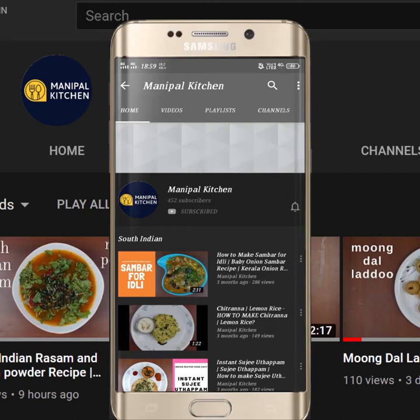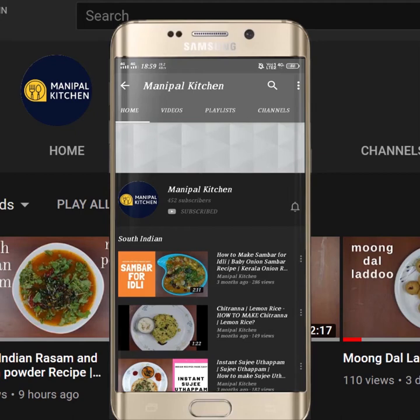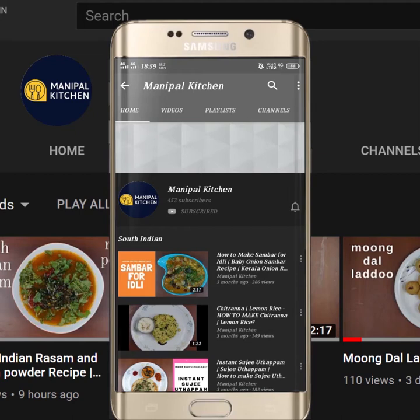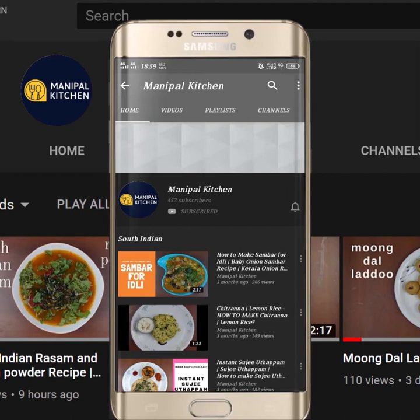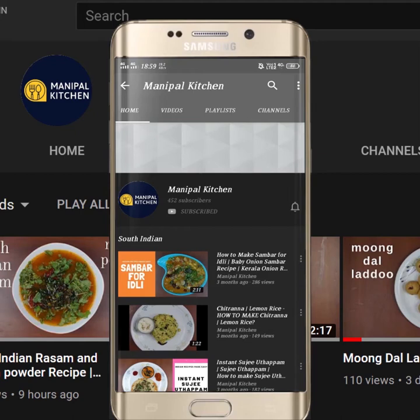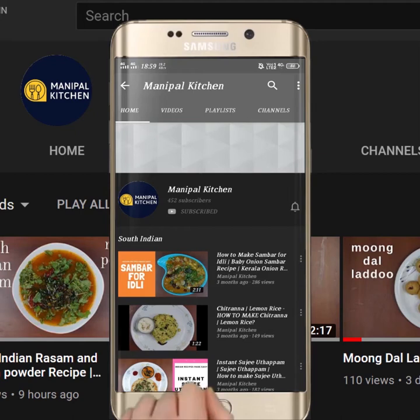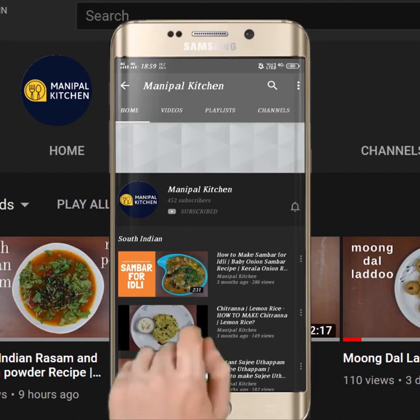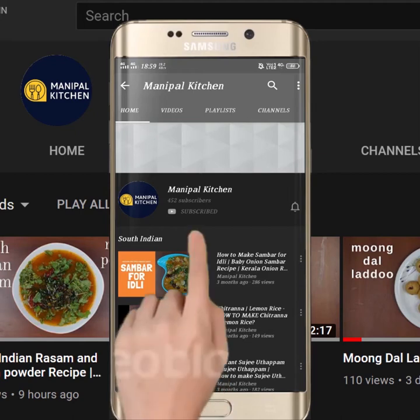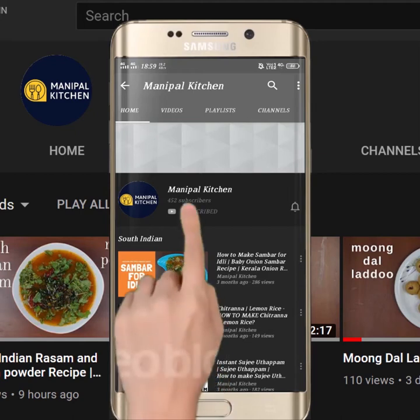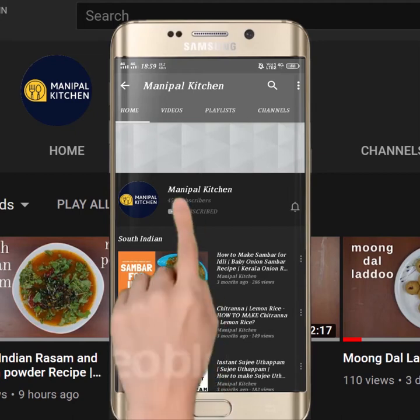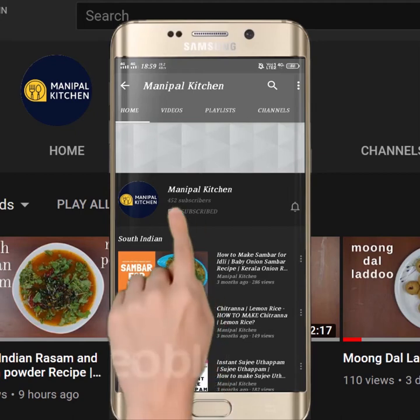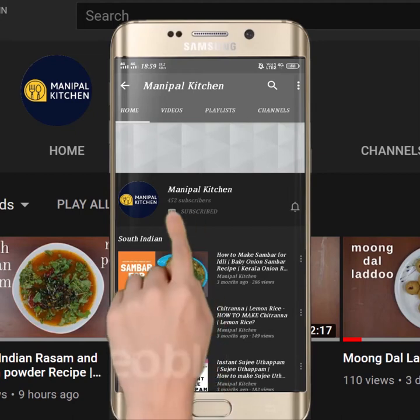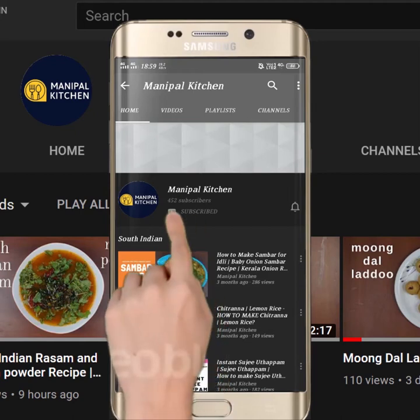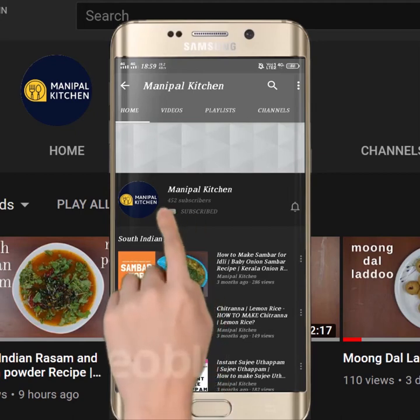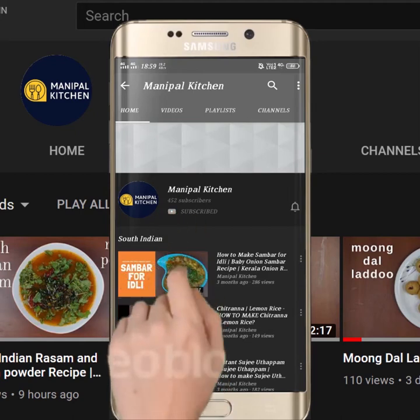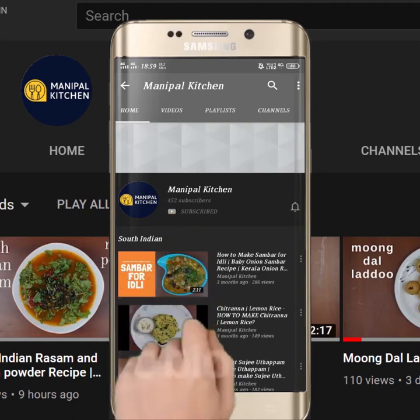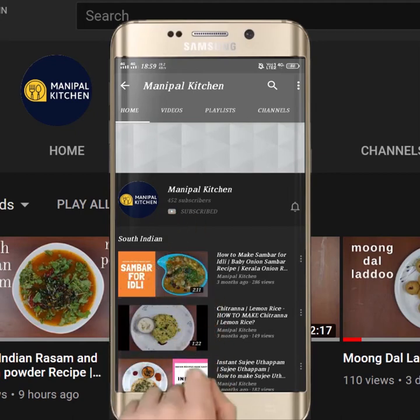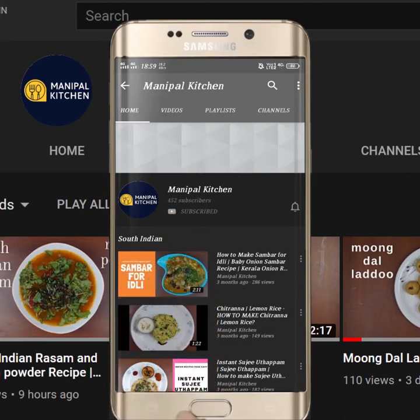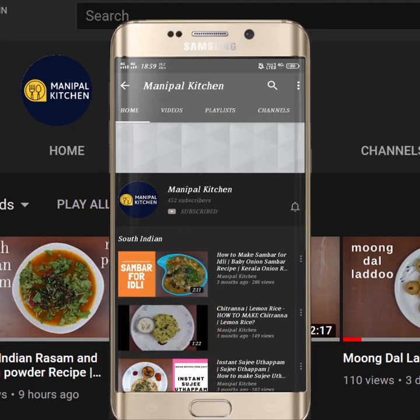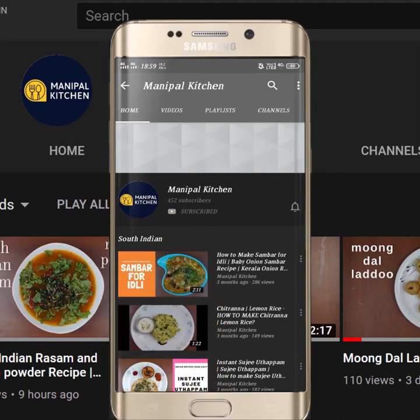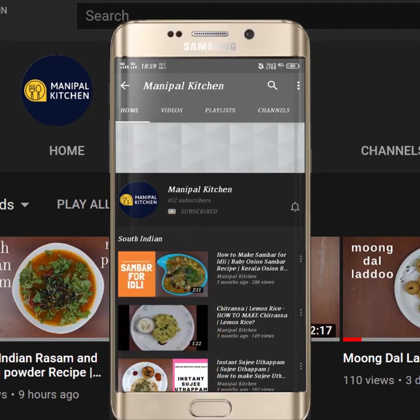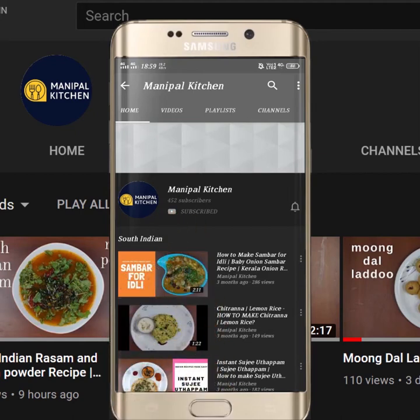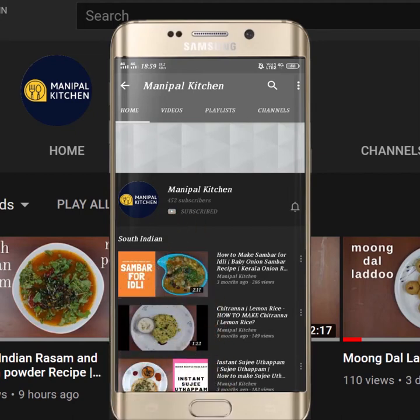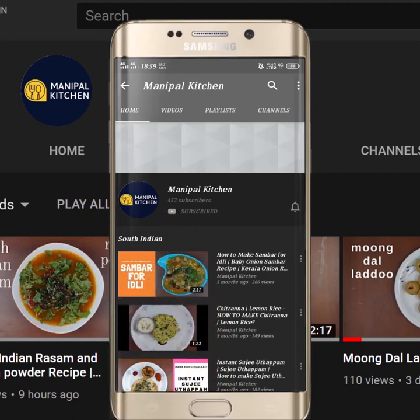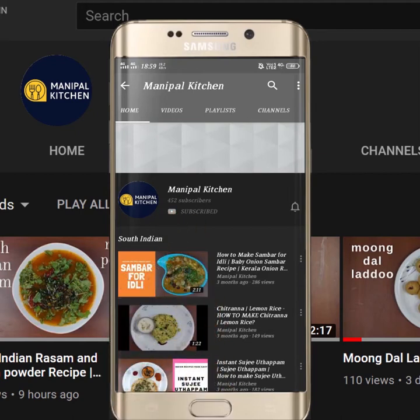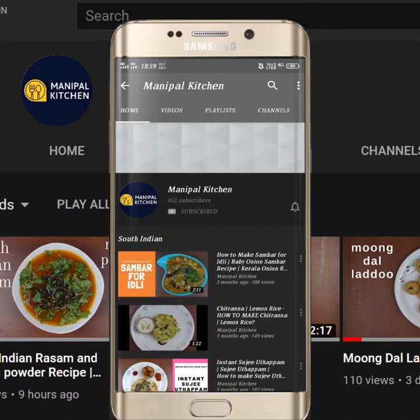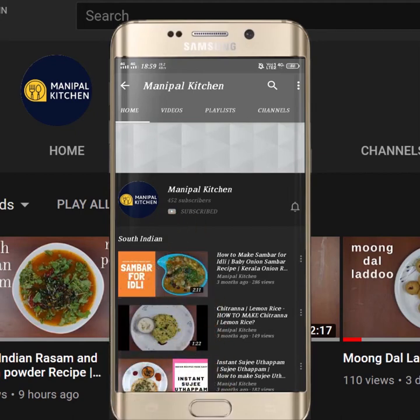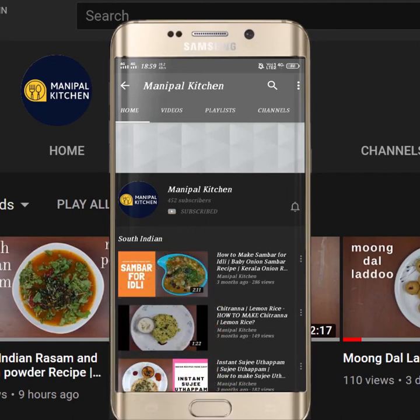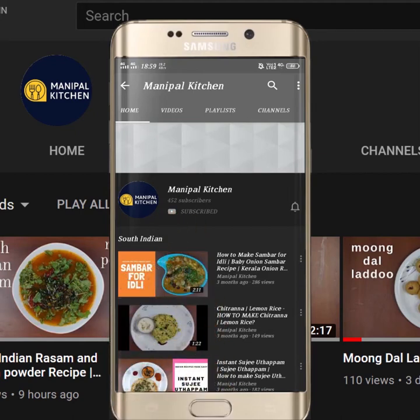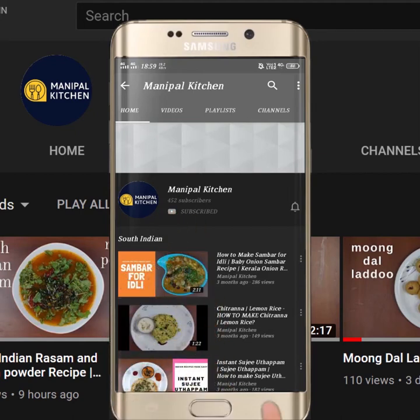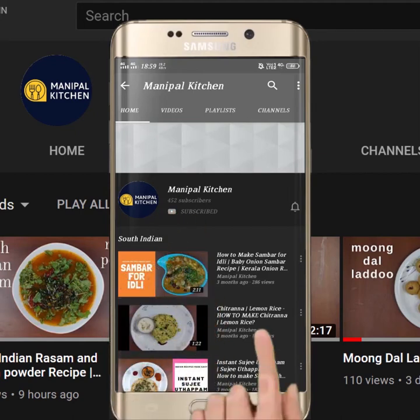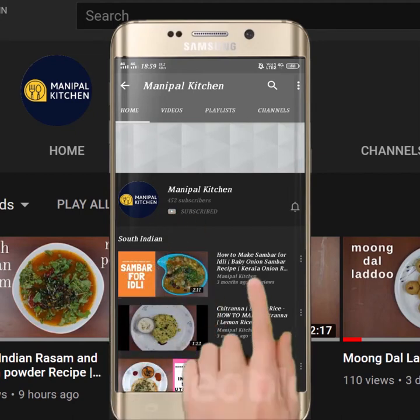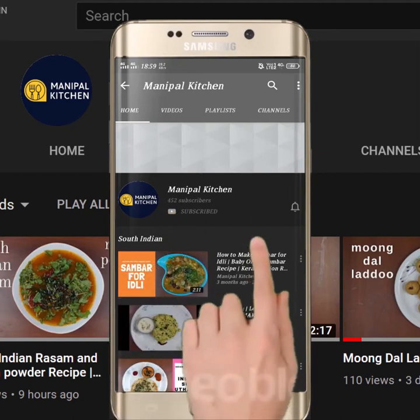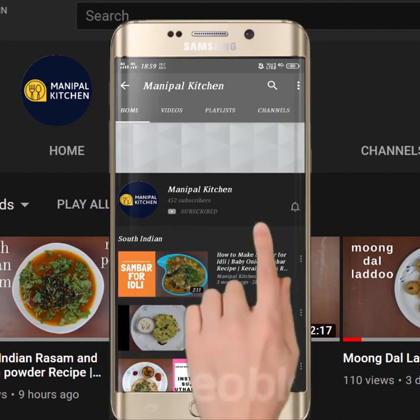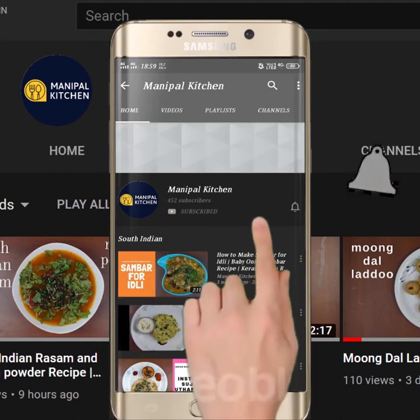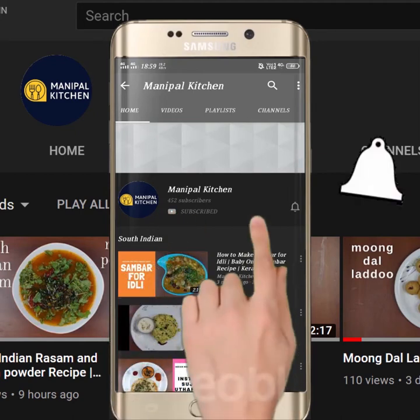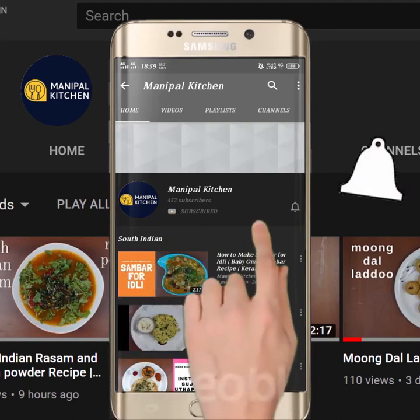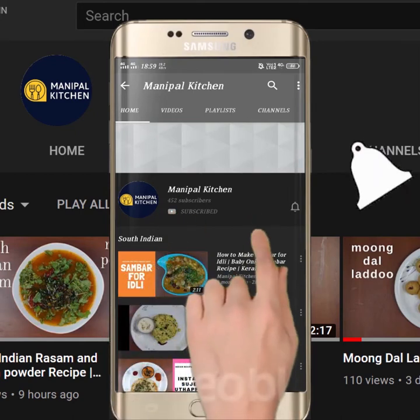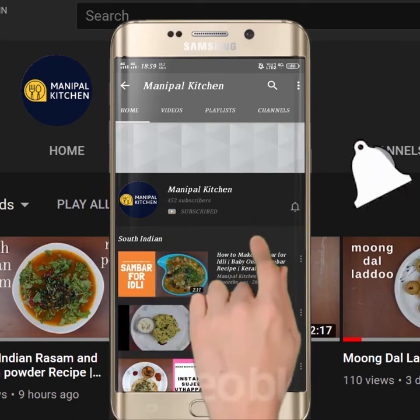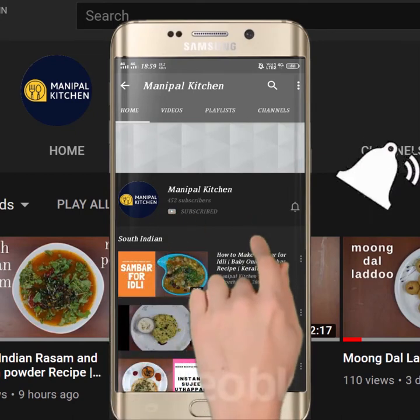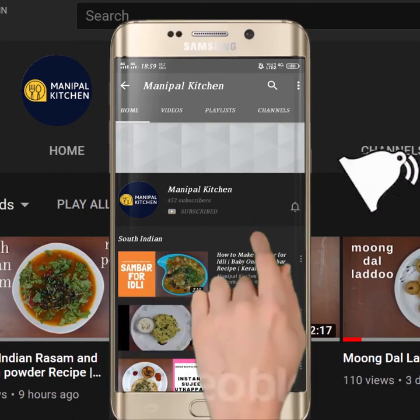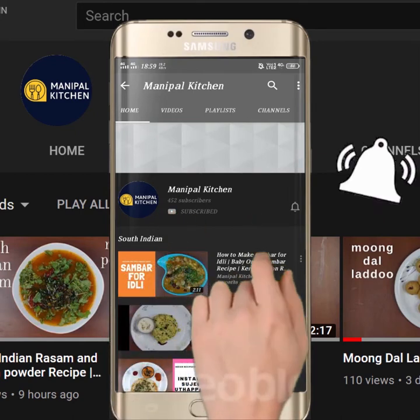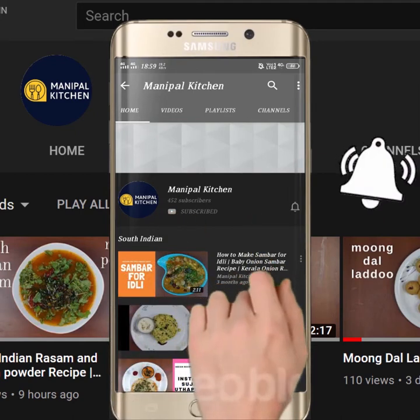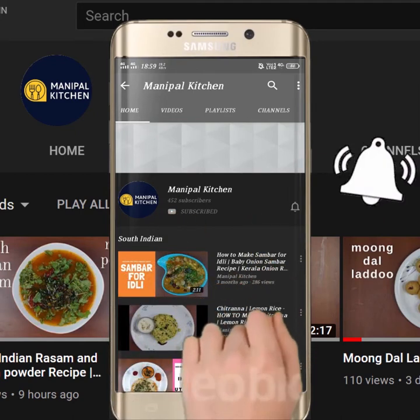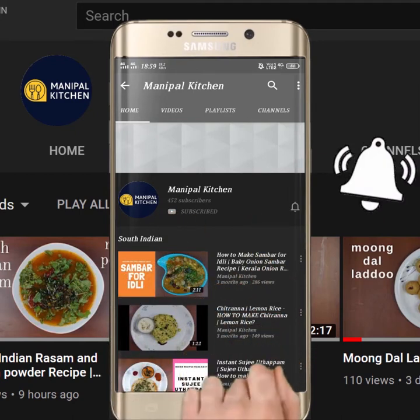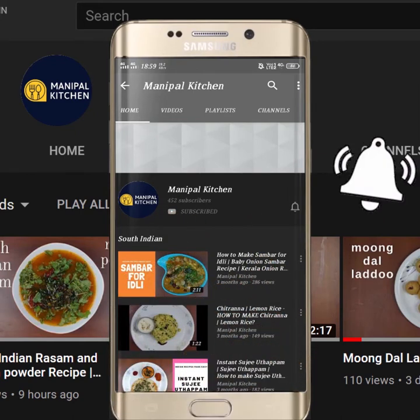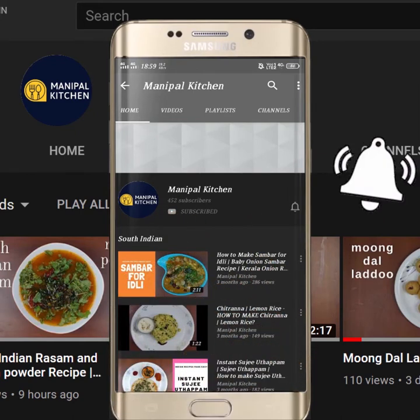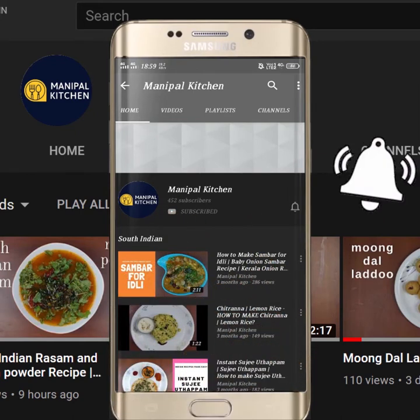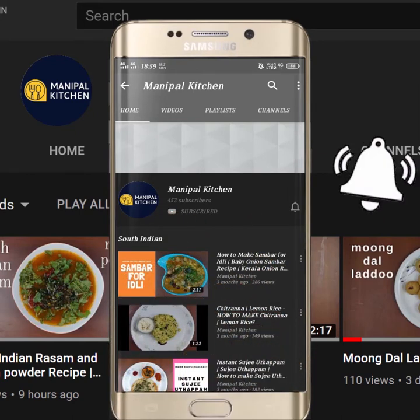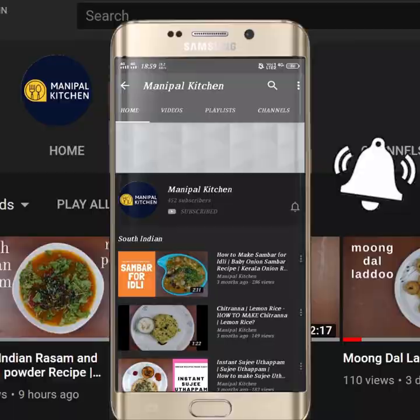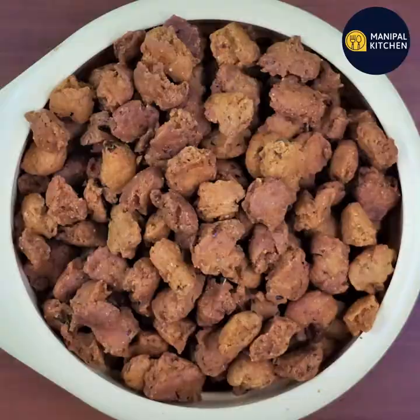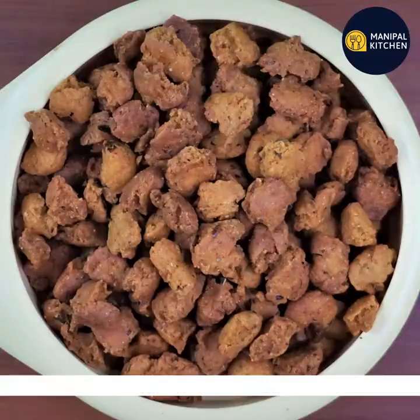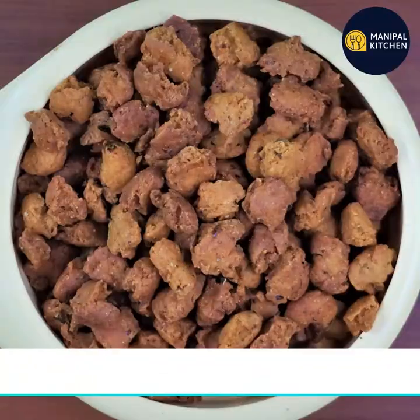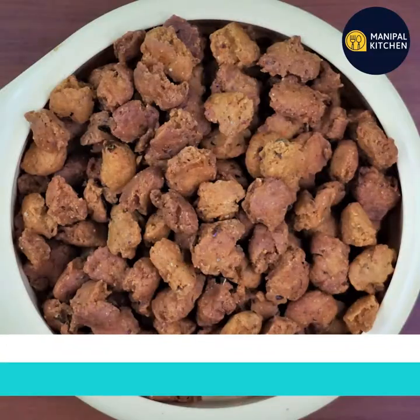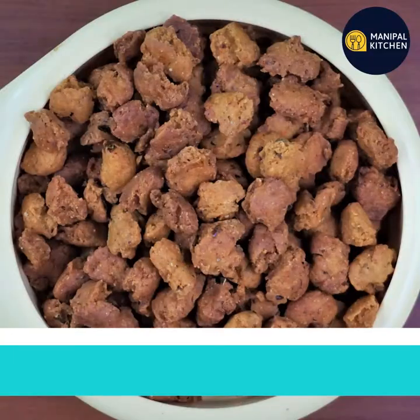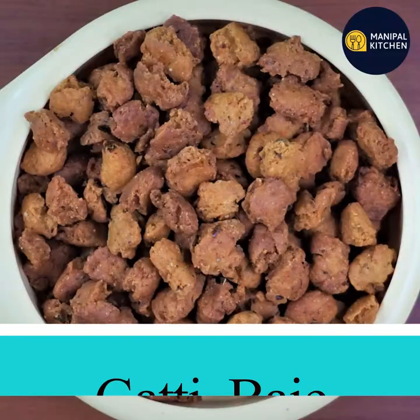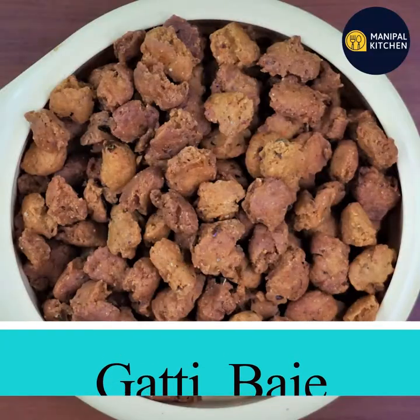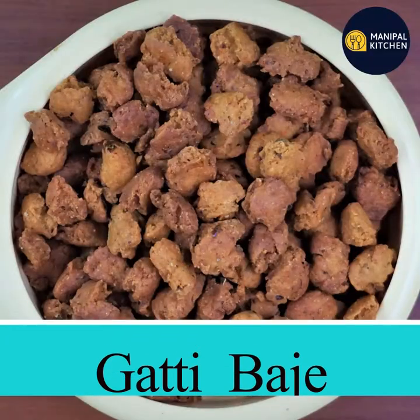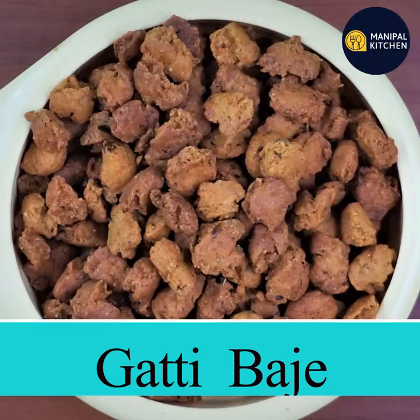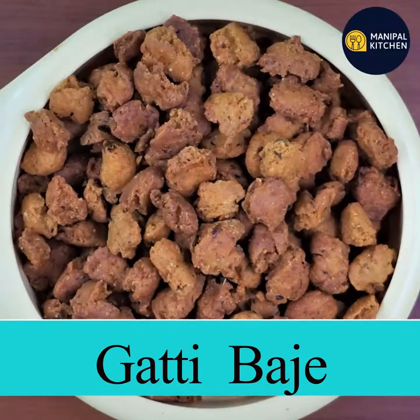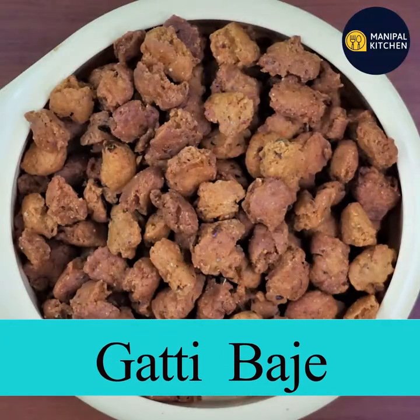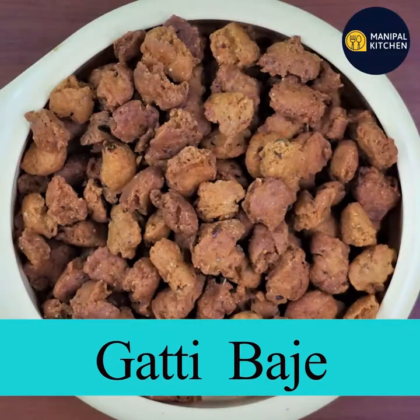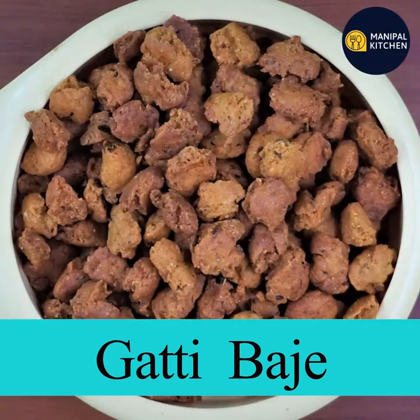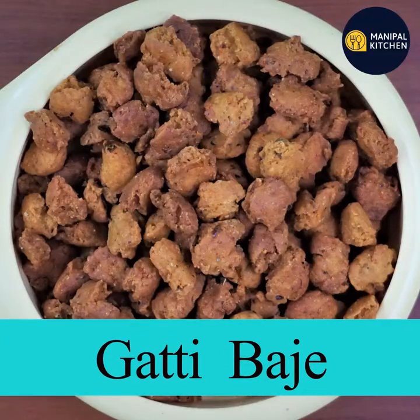Subscribe now and press the bell icon. Never miss an update. Welcome to Park Kitchen Rahakari.